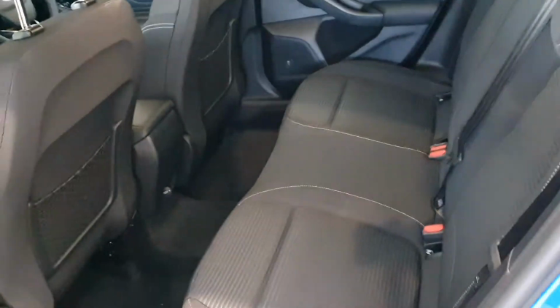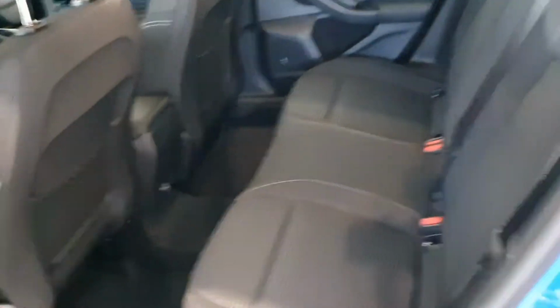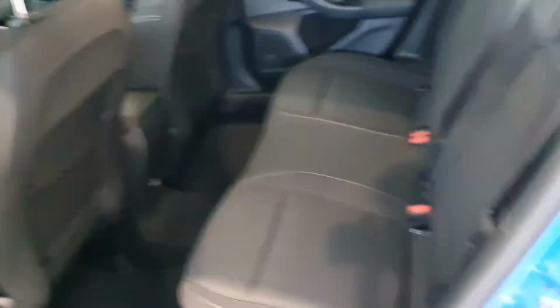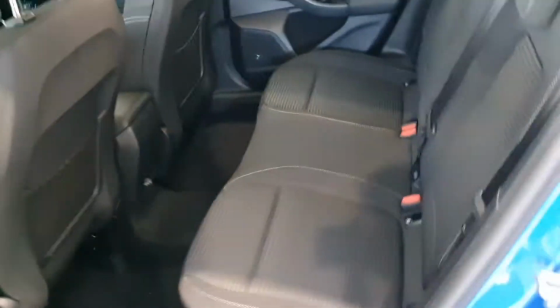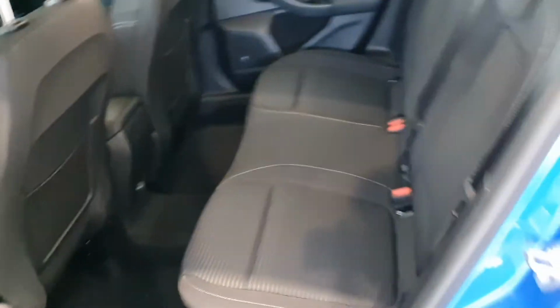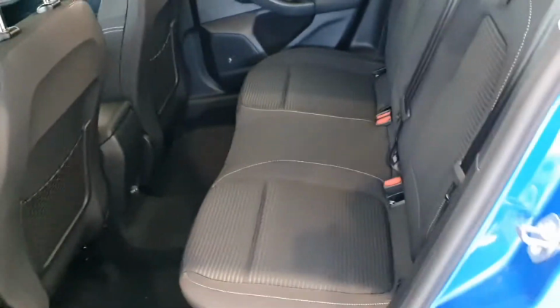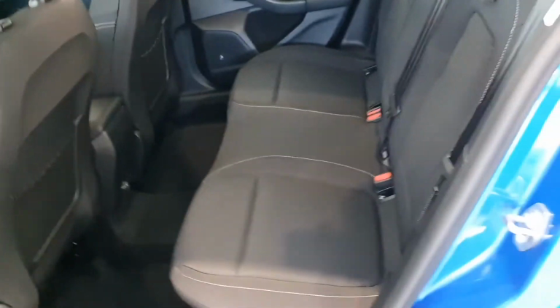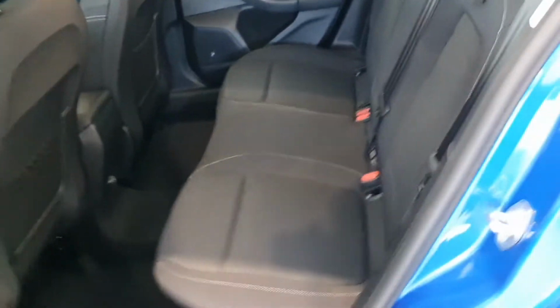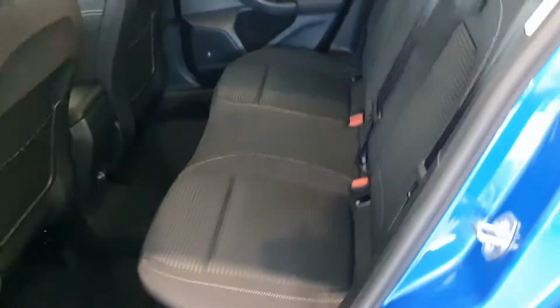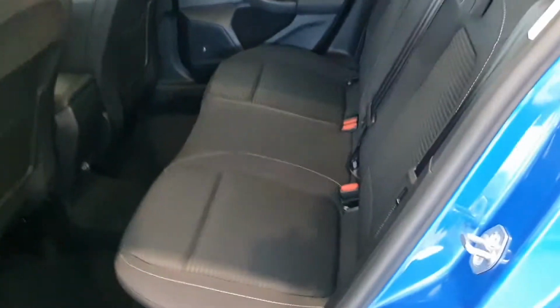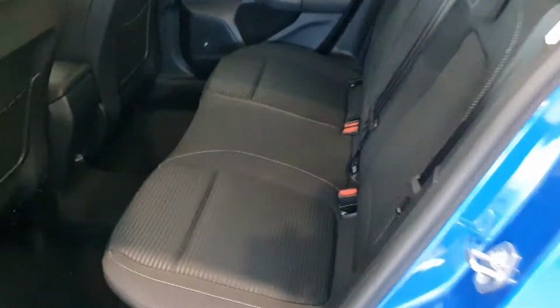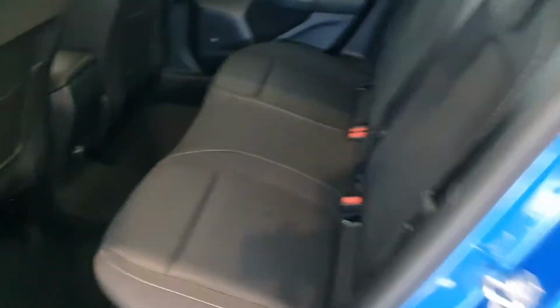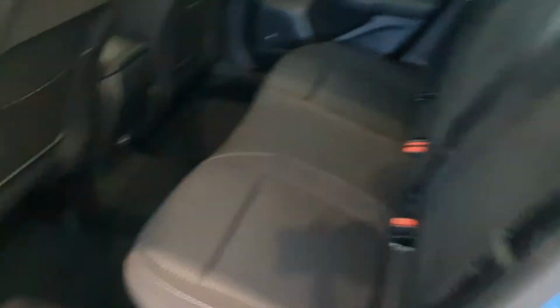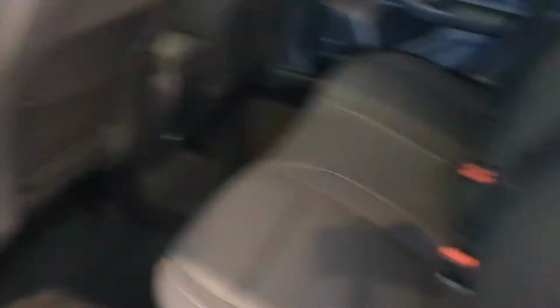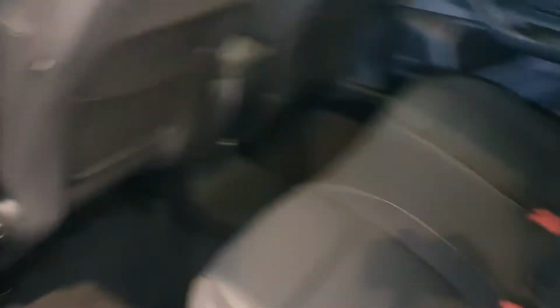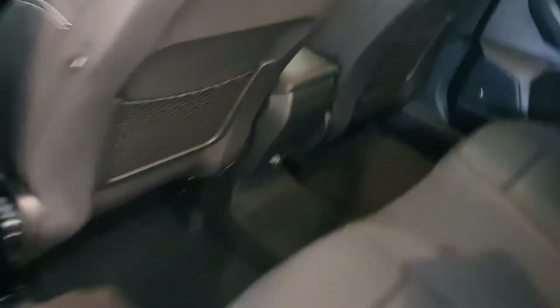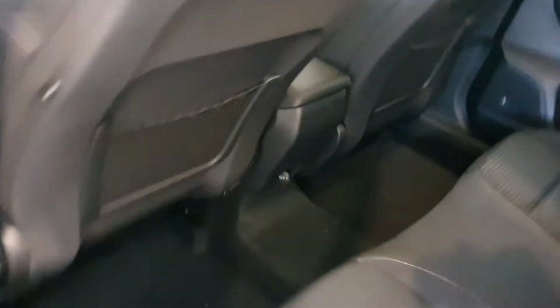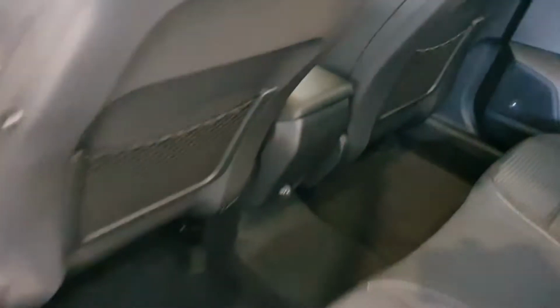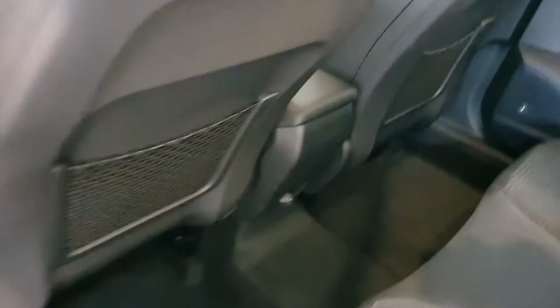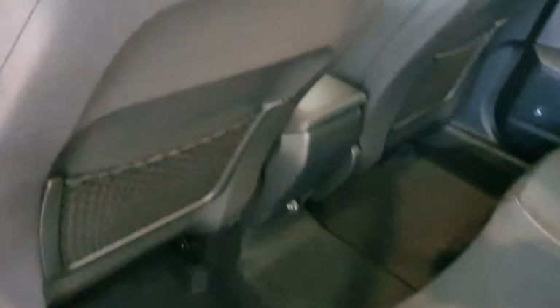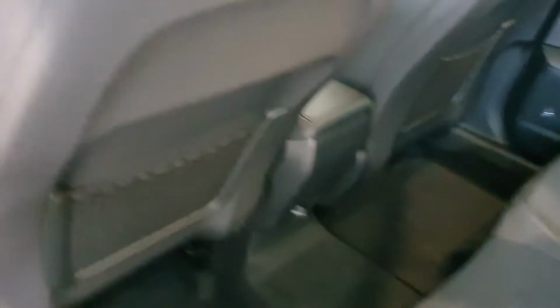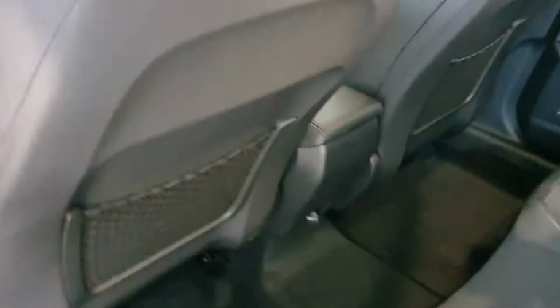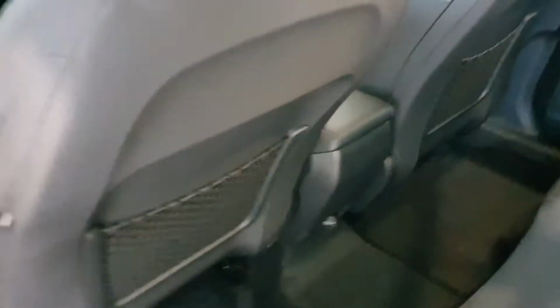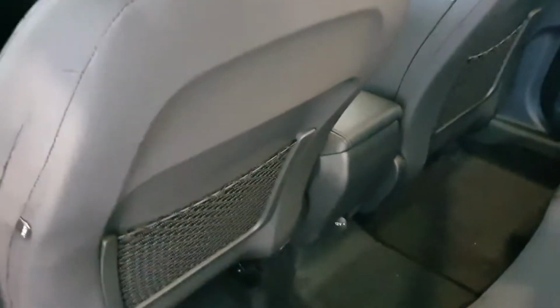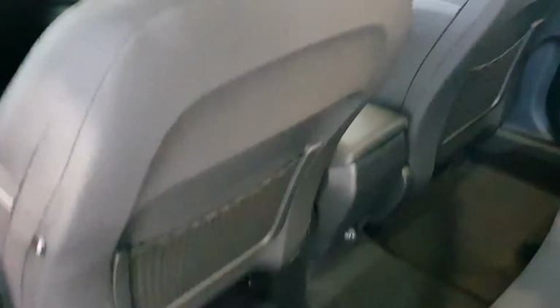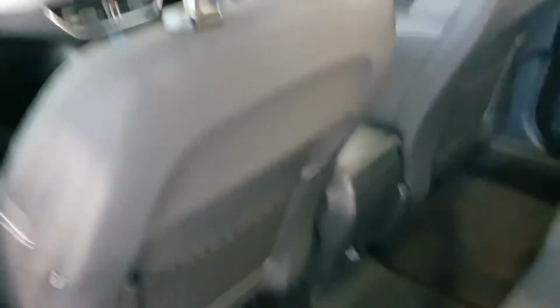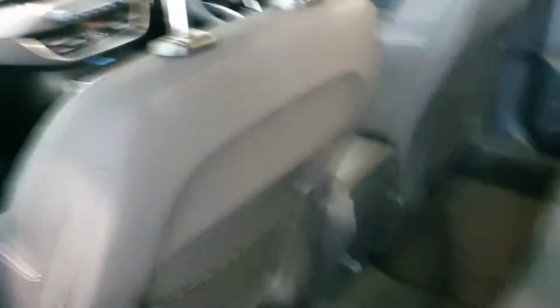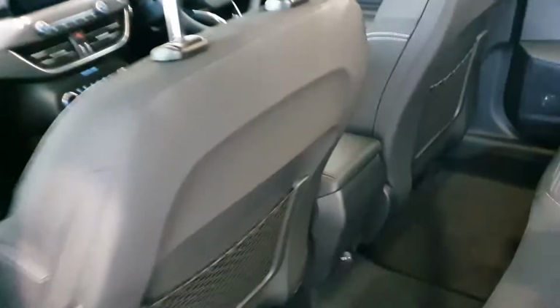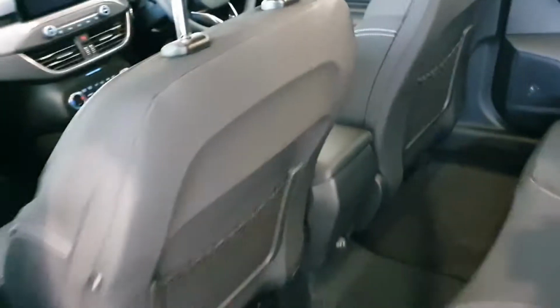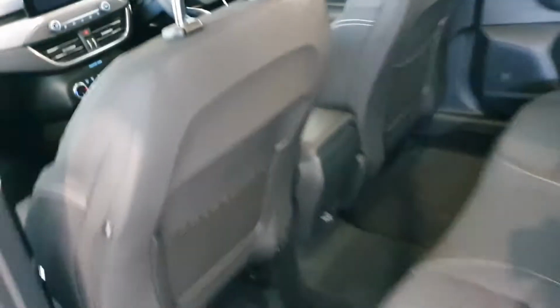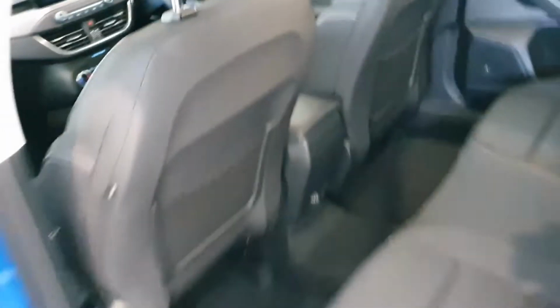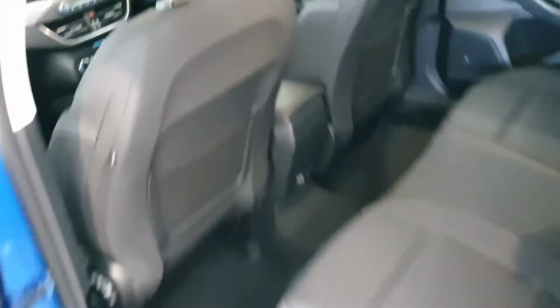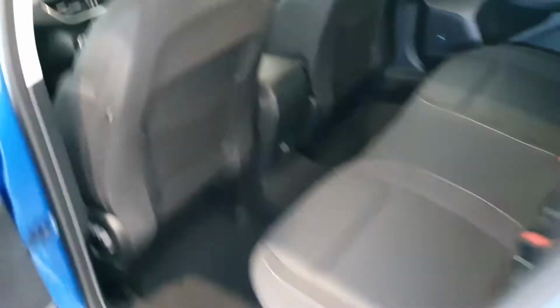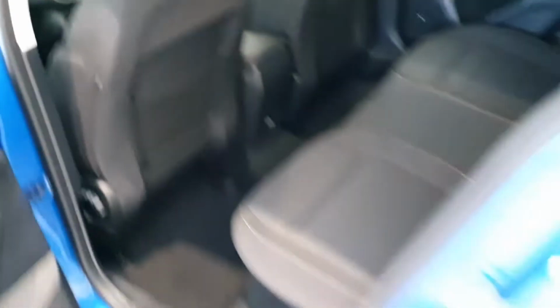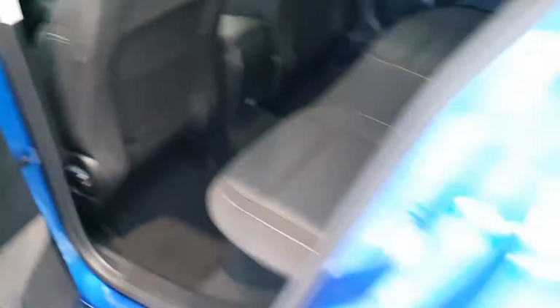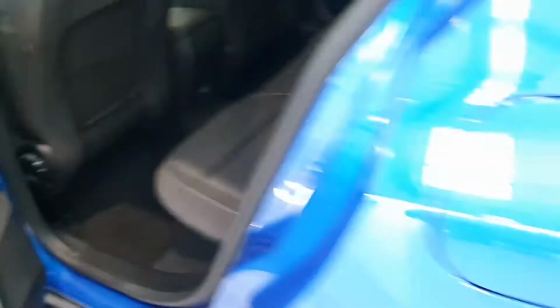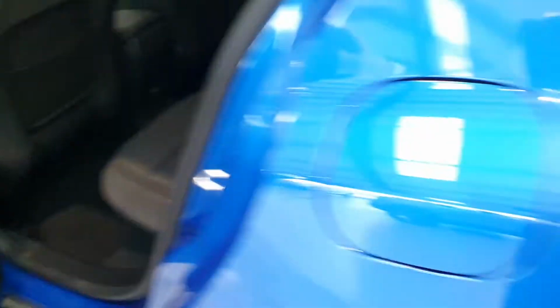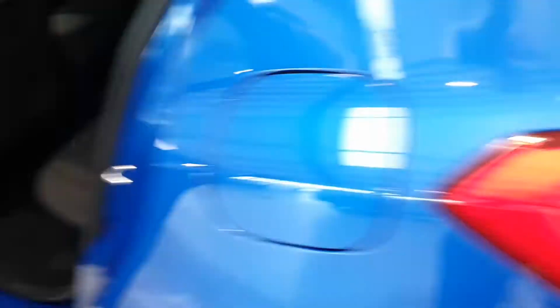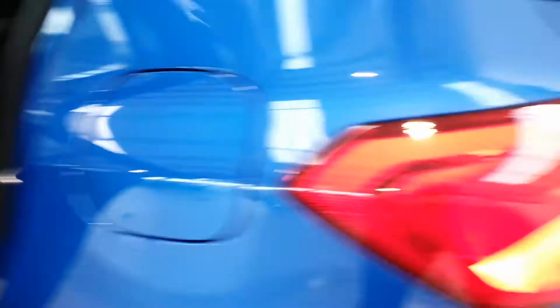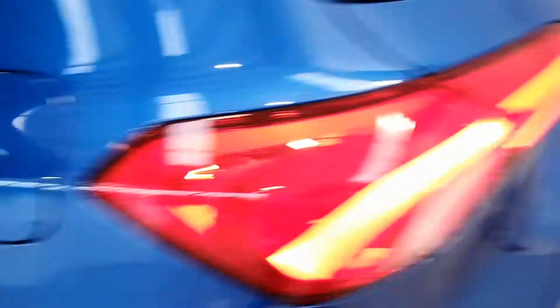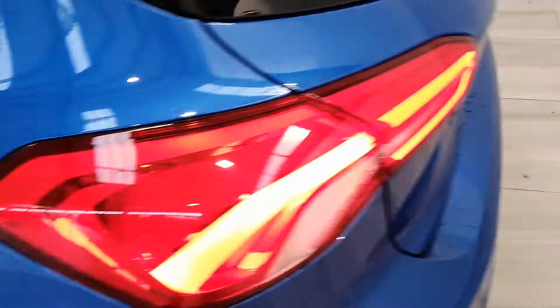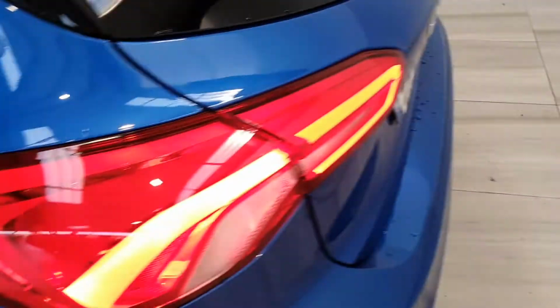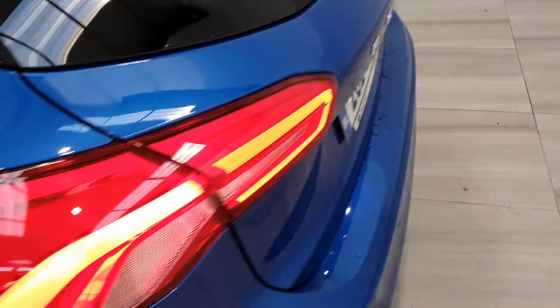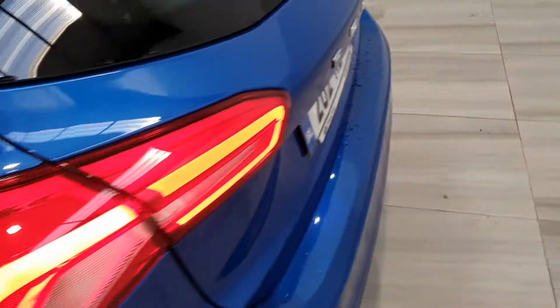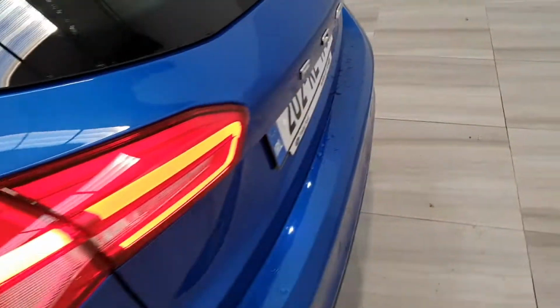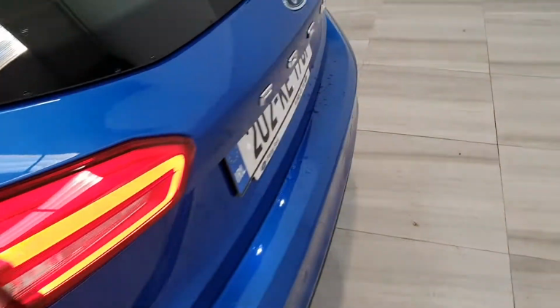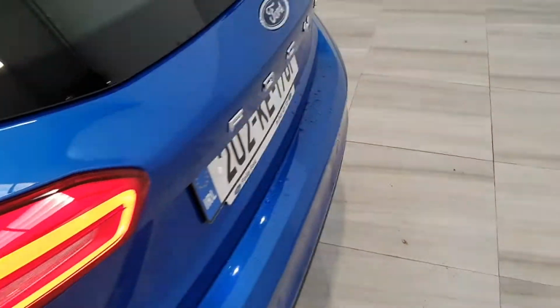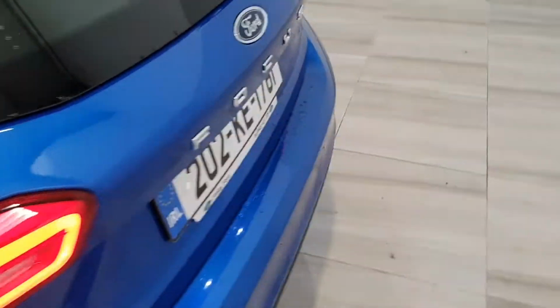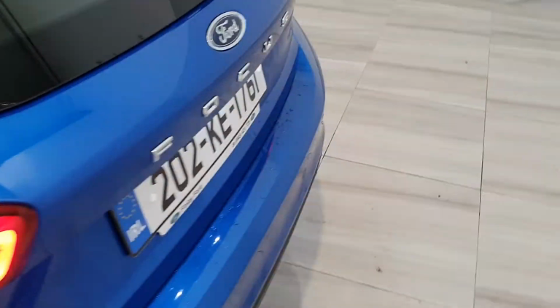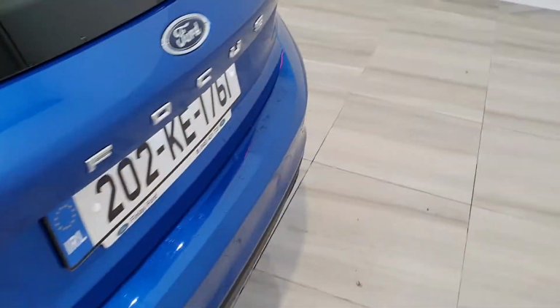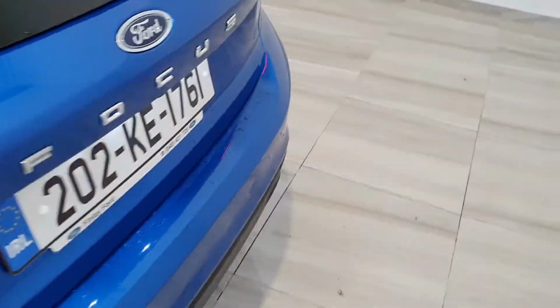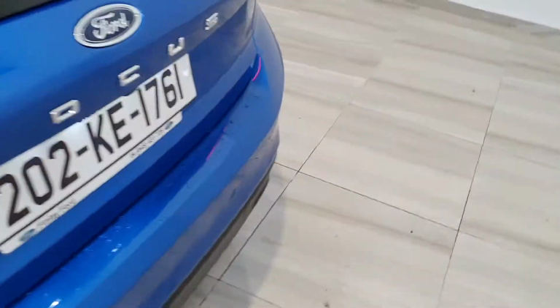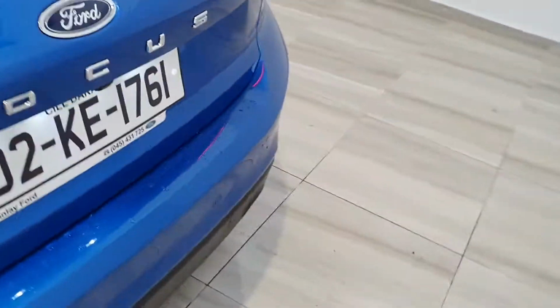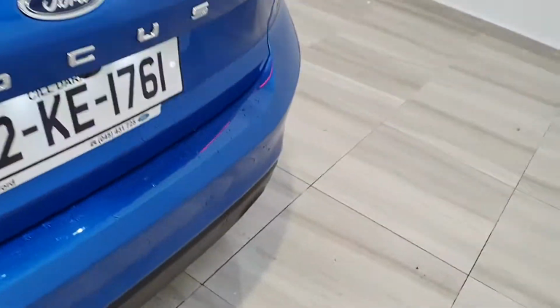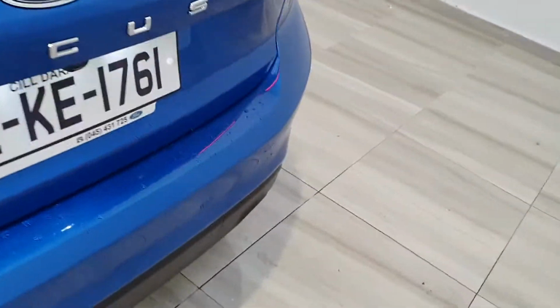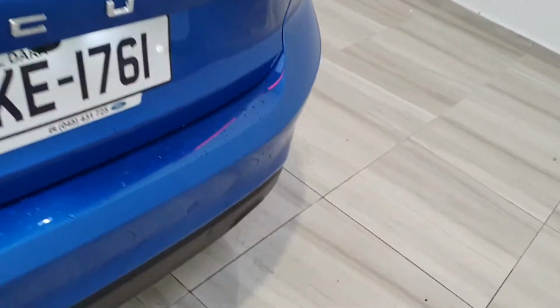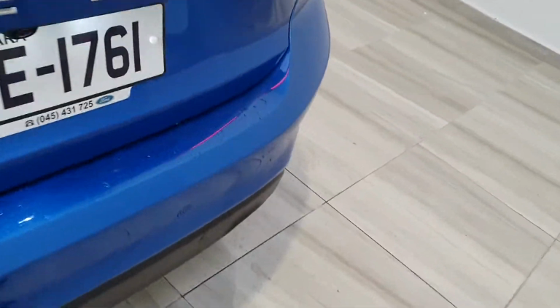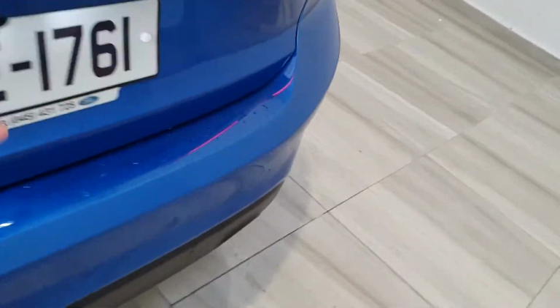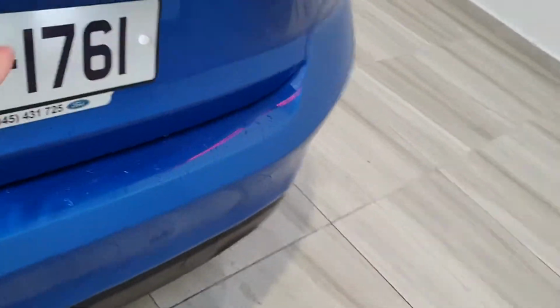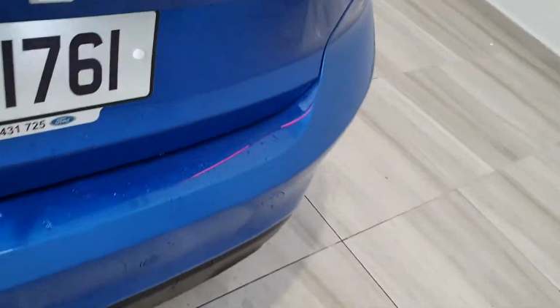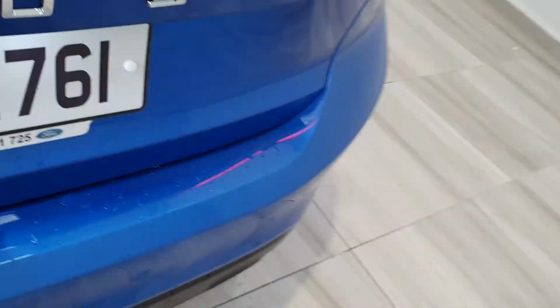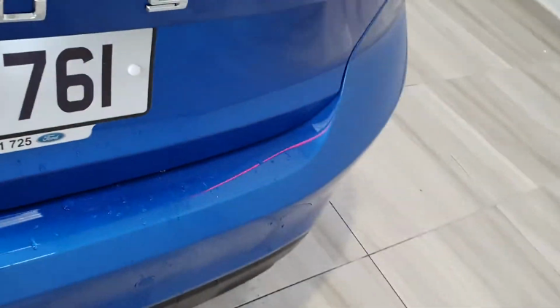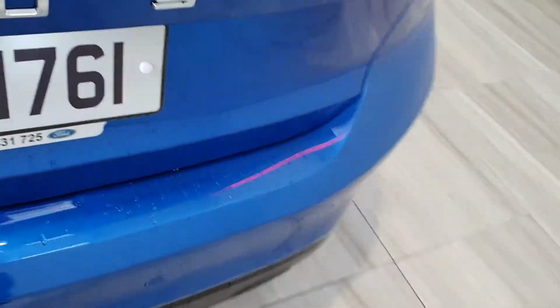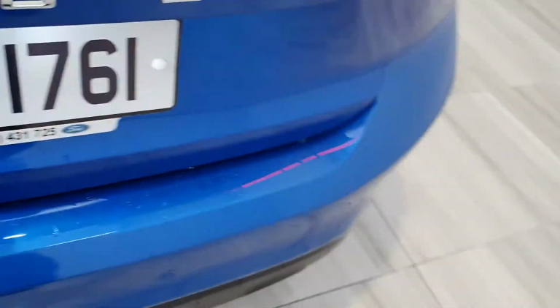Plenty of space in the back, with a storage net behind the front seats and a decent sized boot.